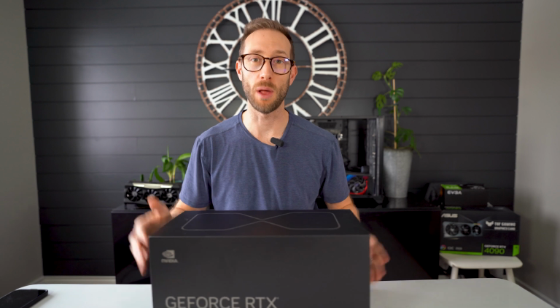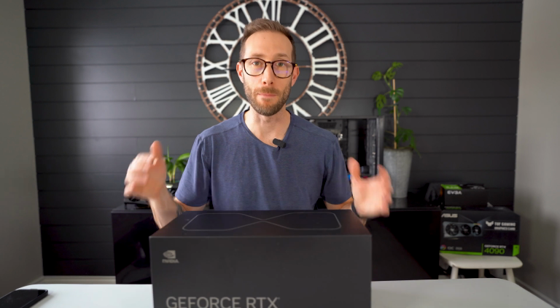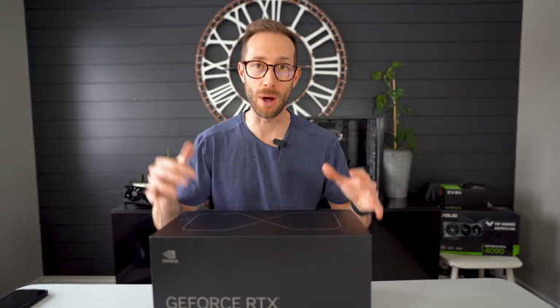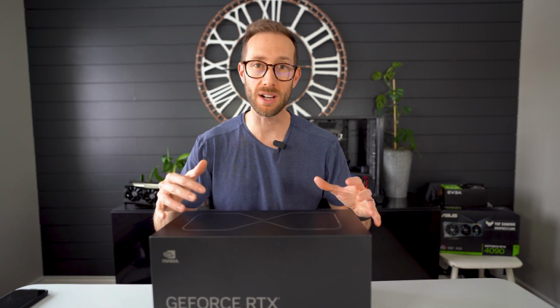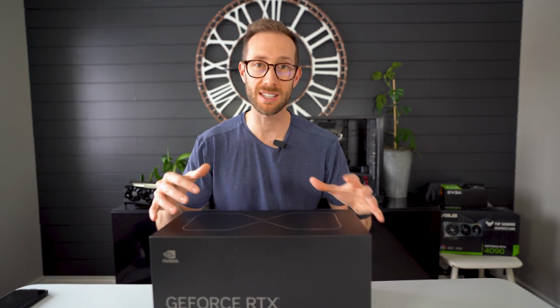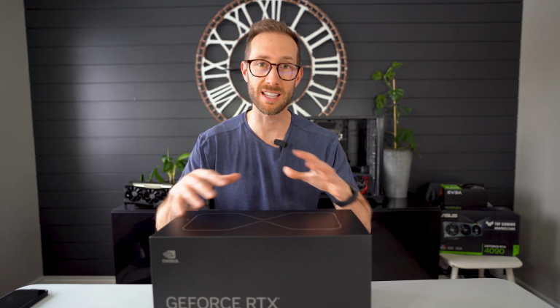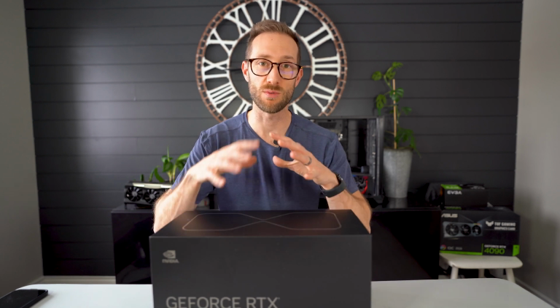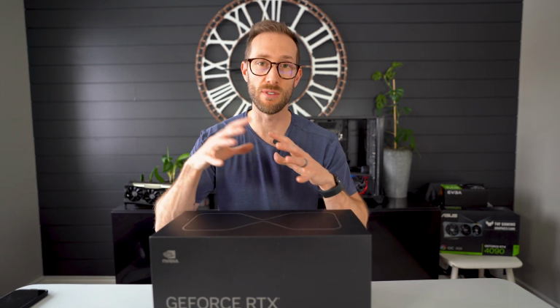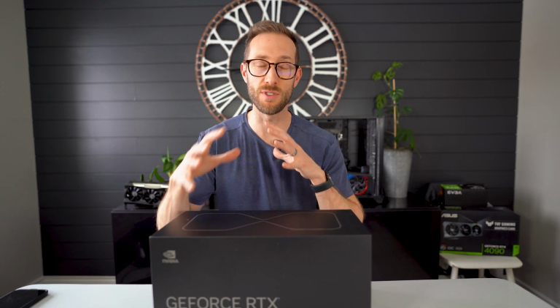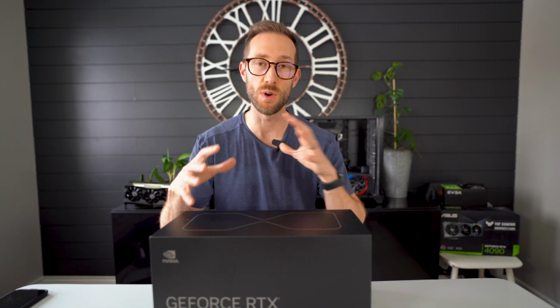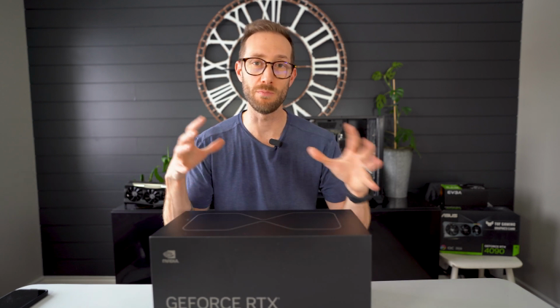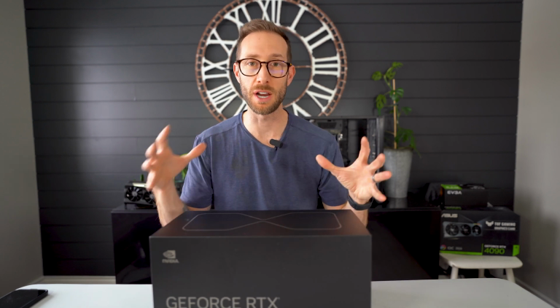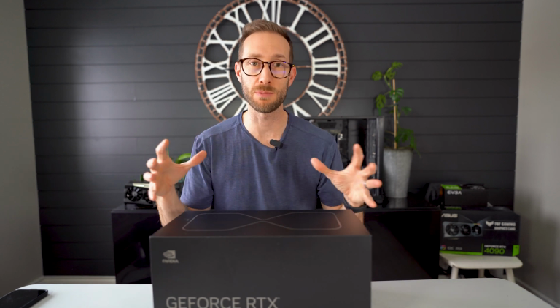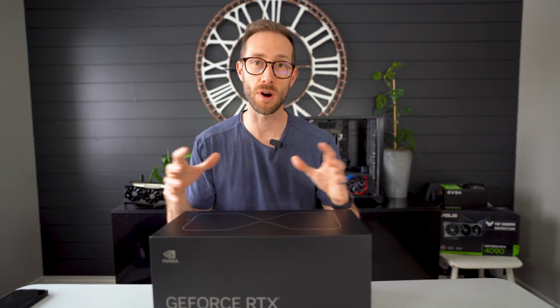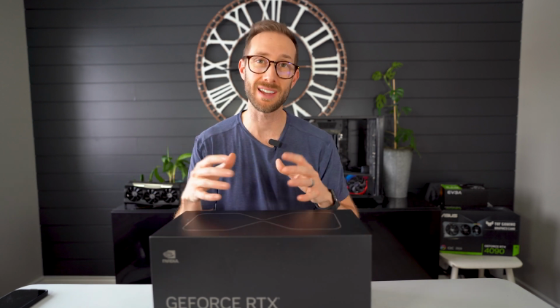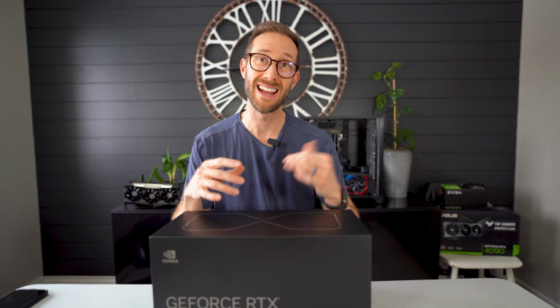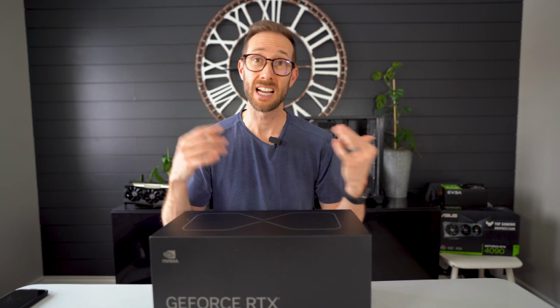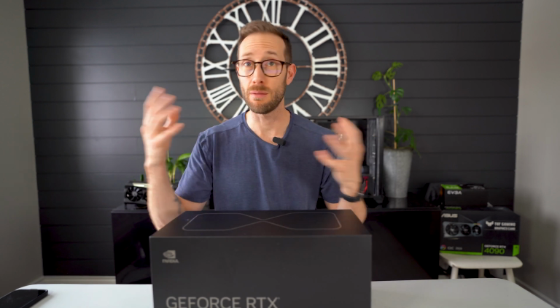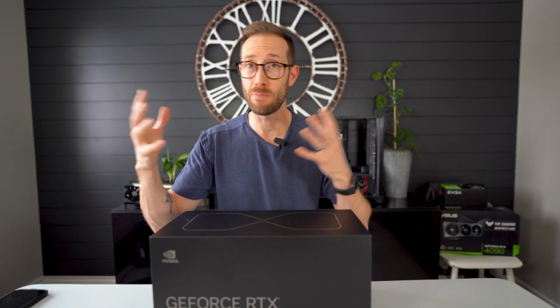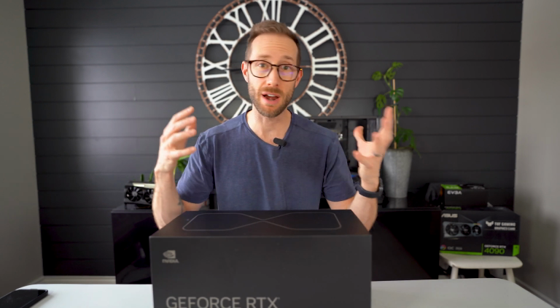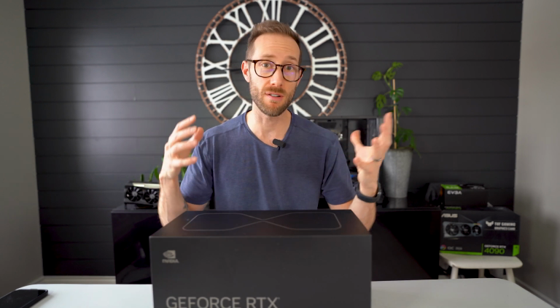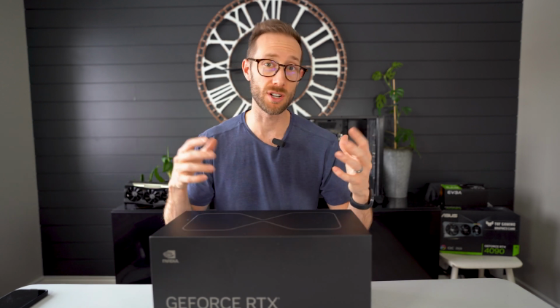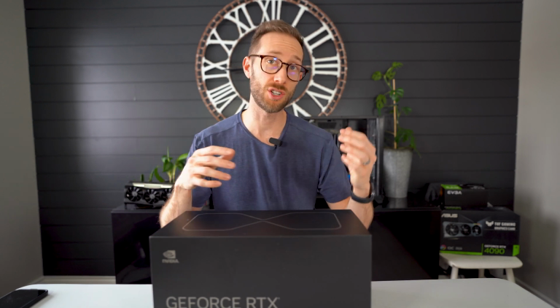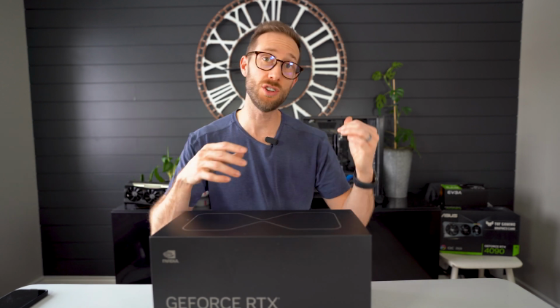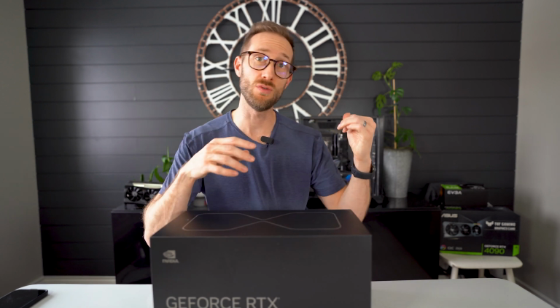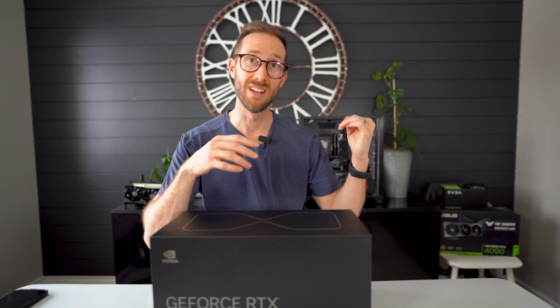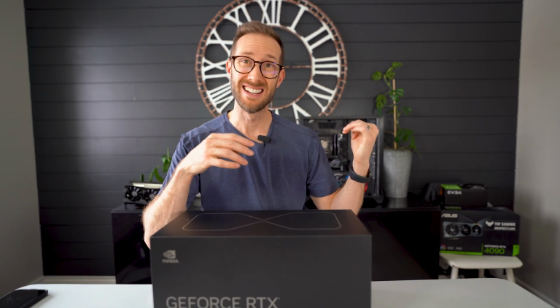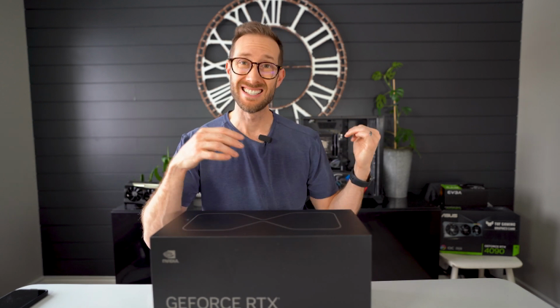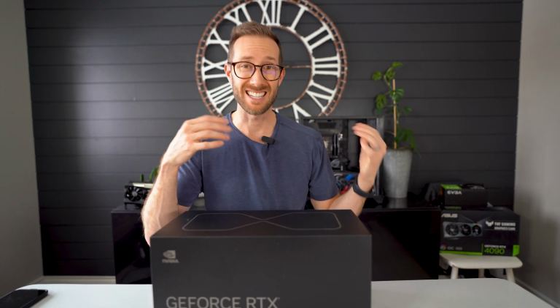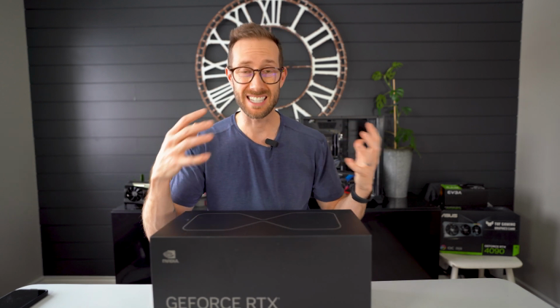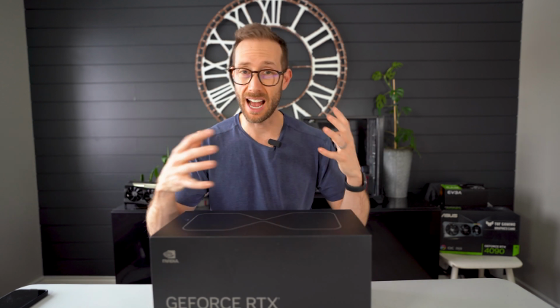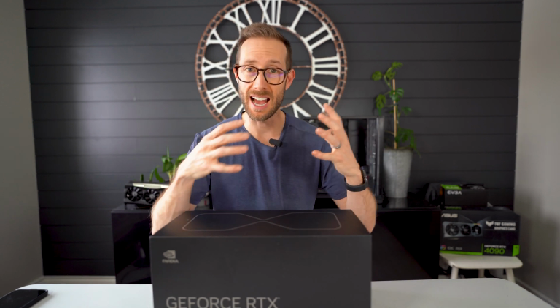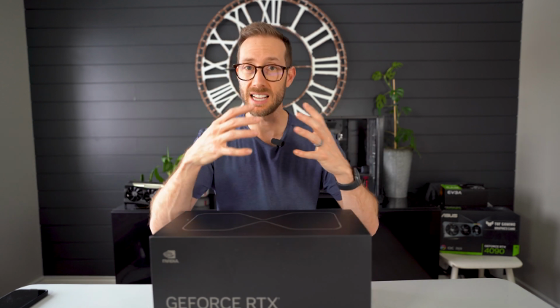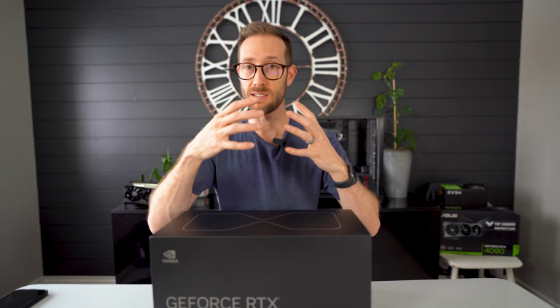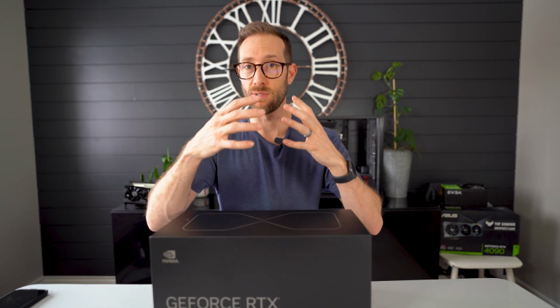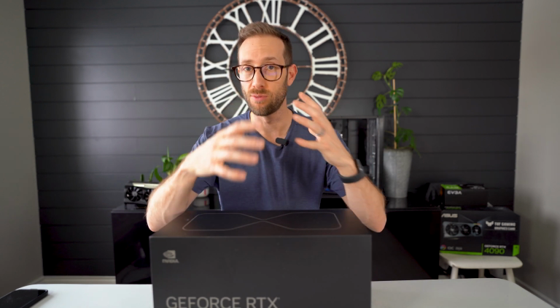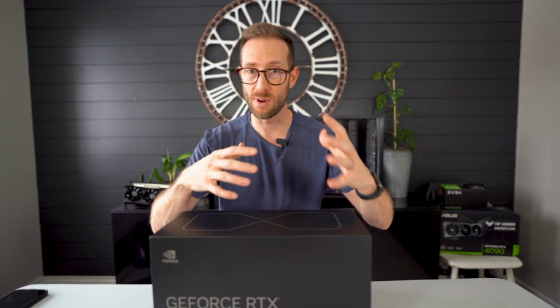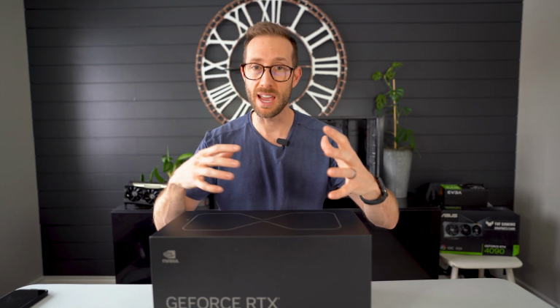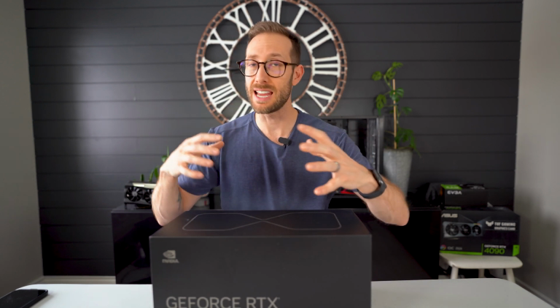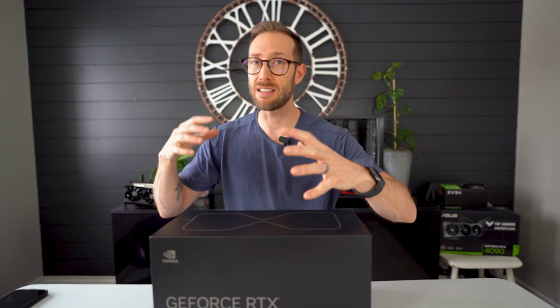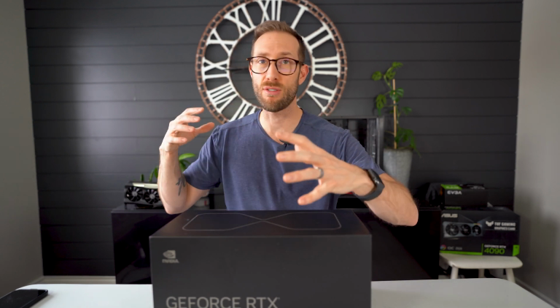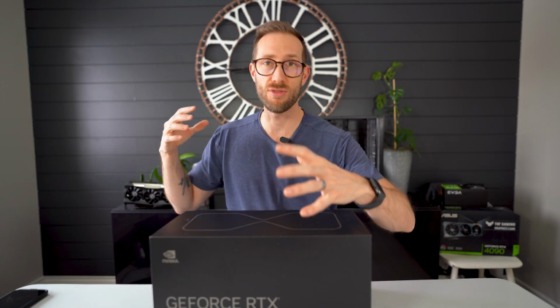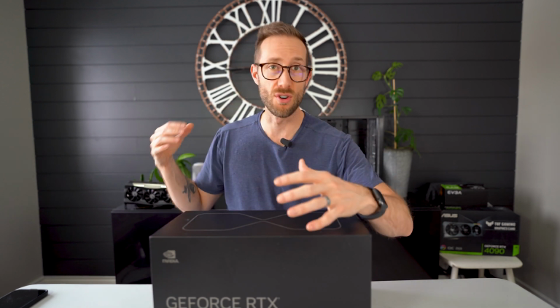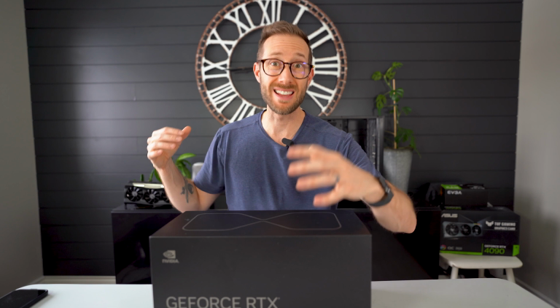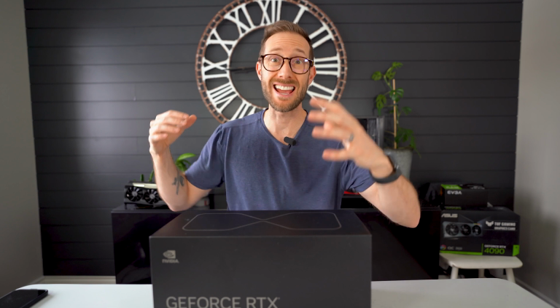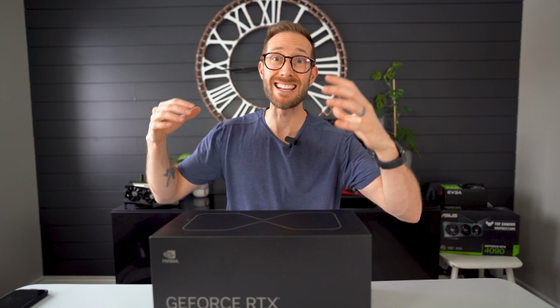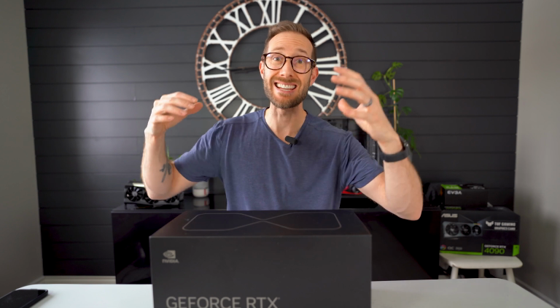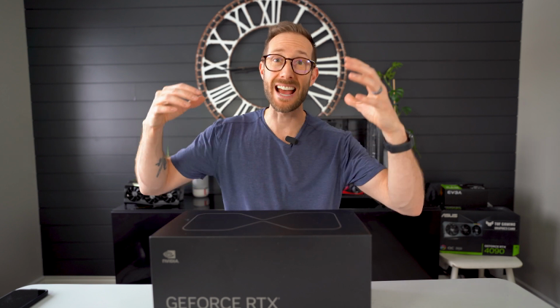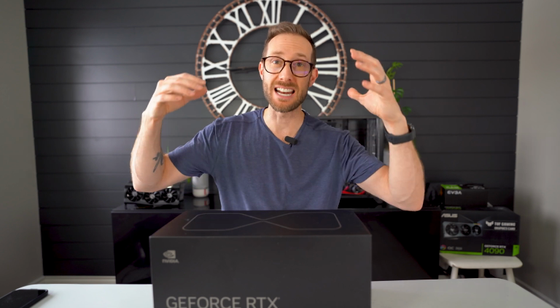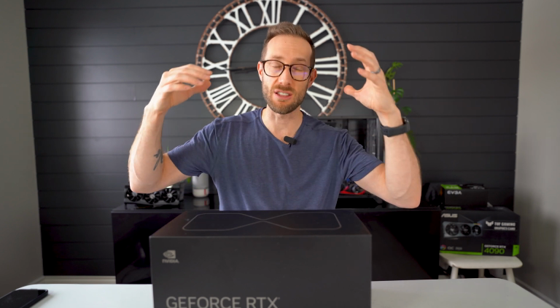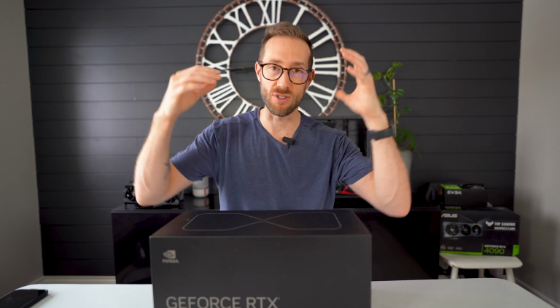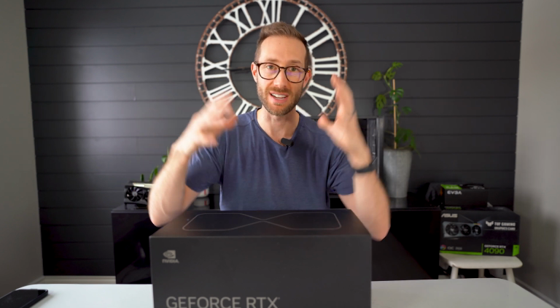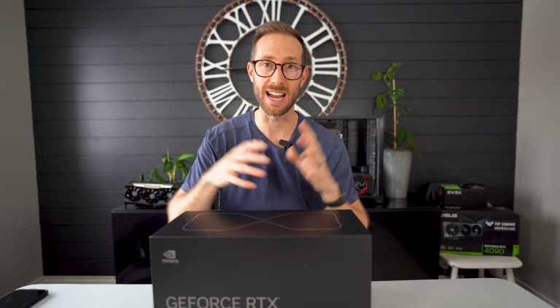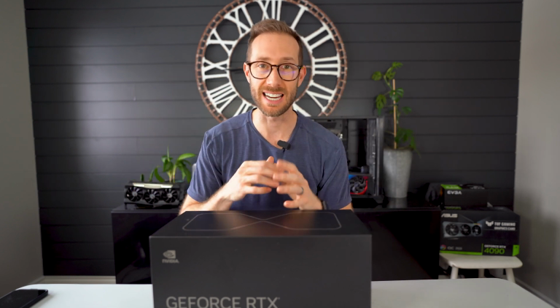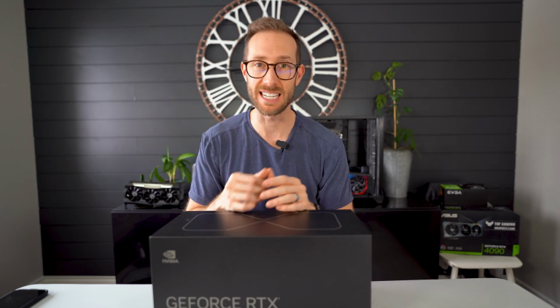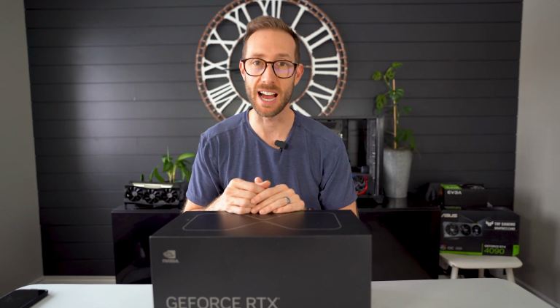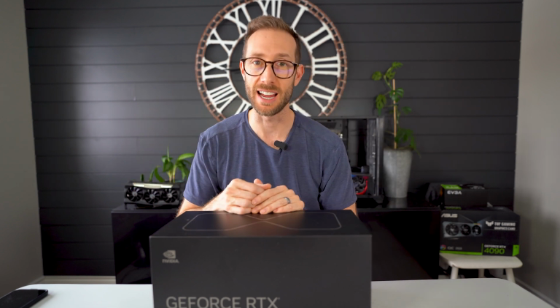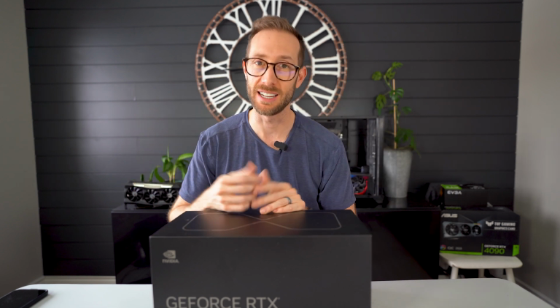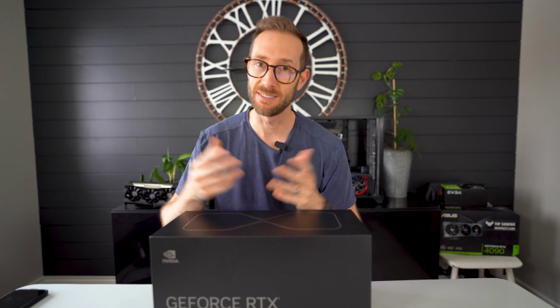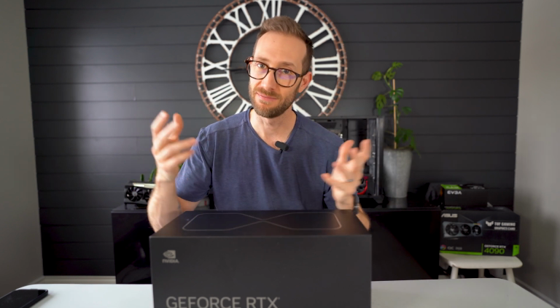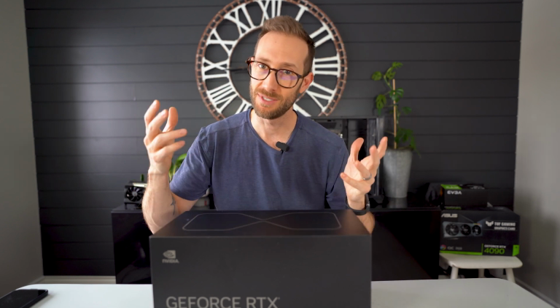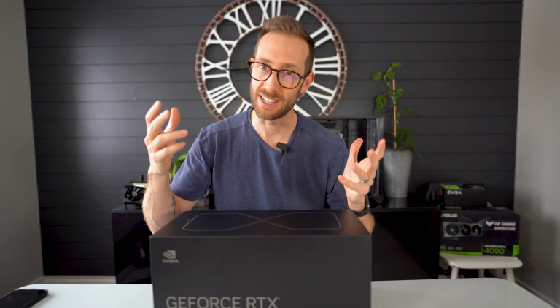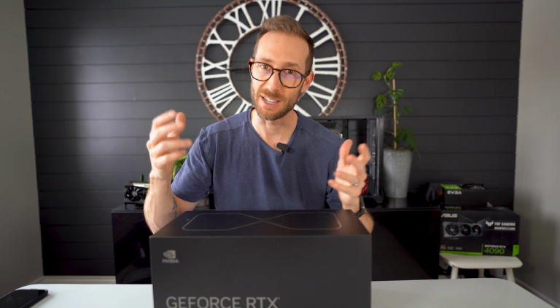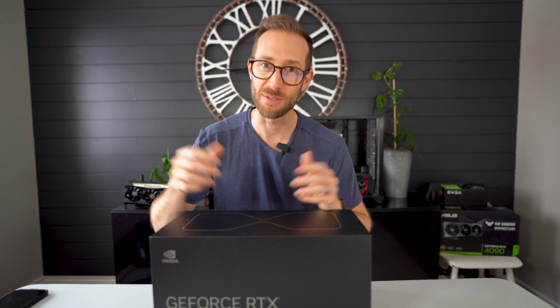I will unbox this, review it, benchmark it, and compare it to the size of the 4080, the 3080, and the 3090 Ti. Stay tuned.